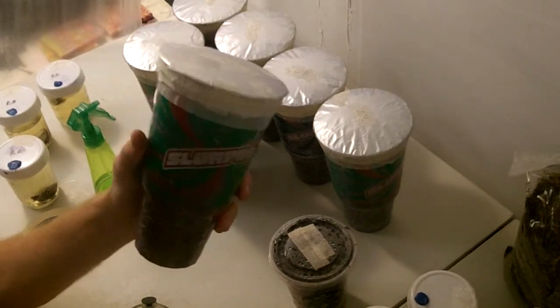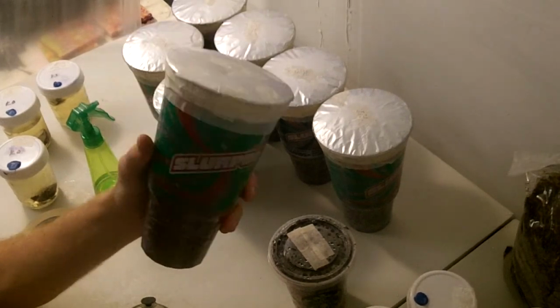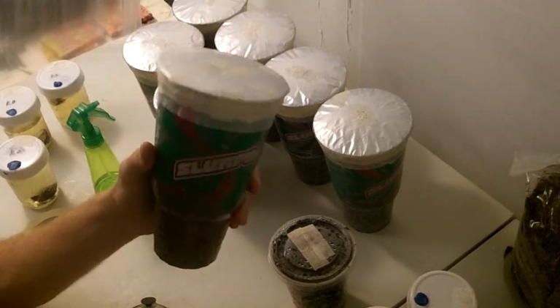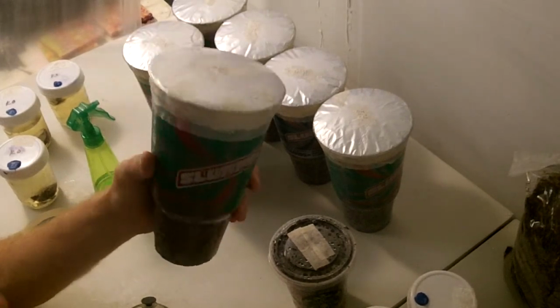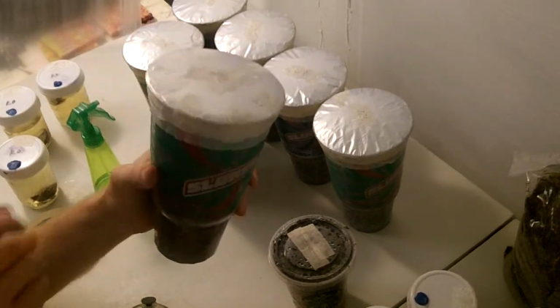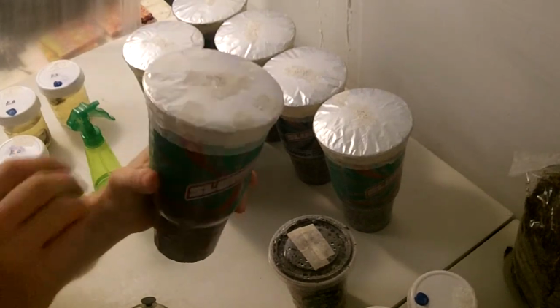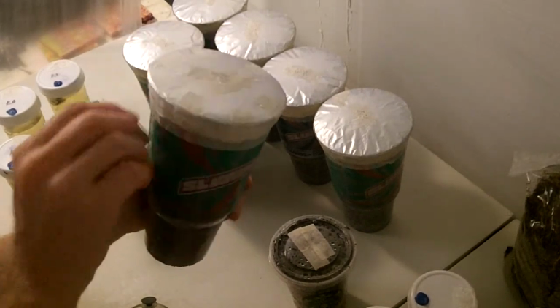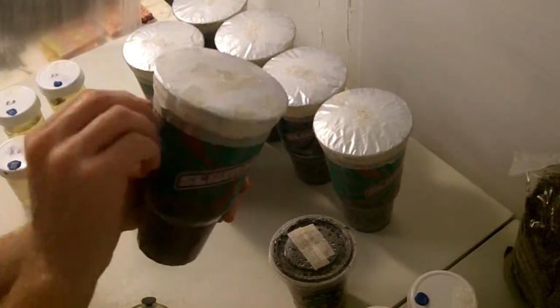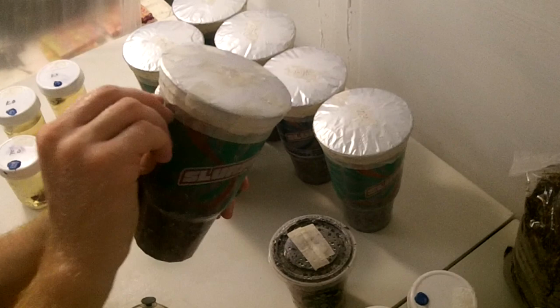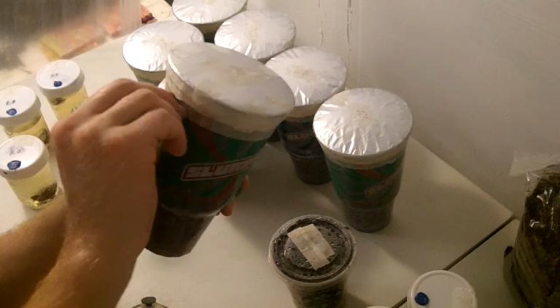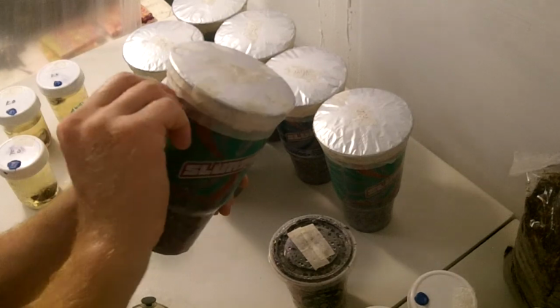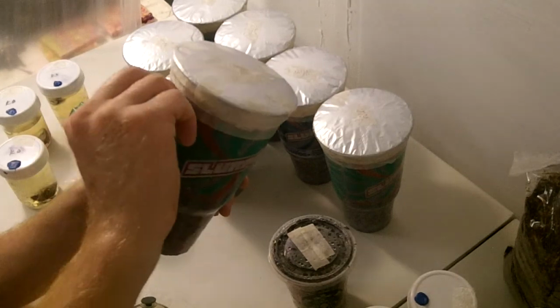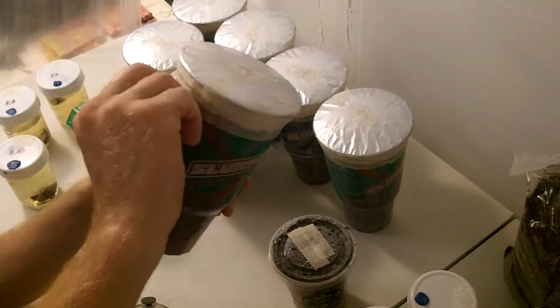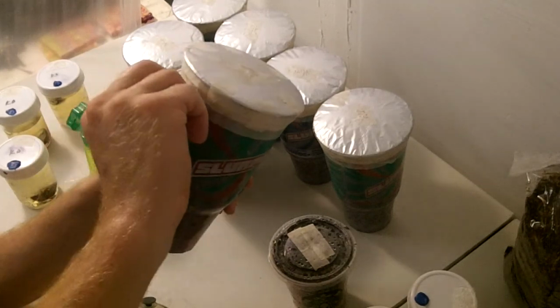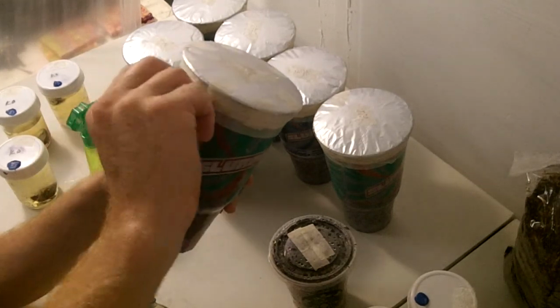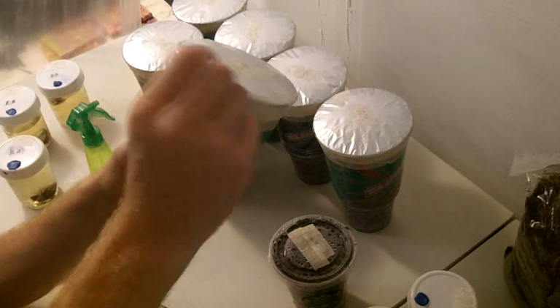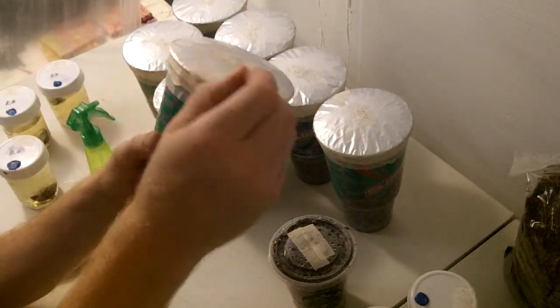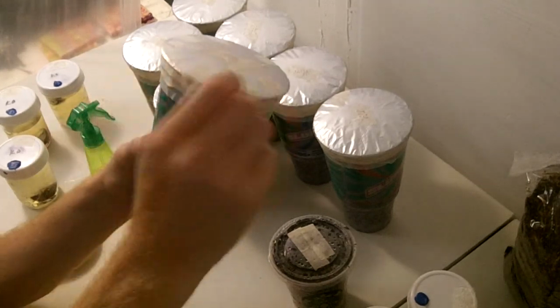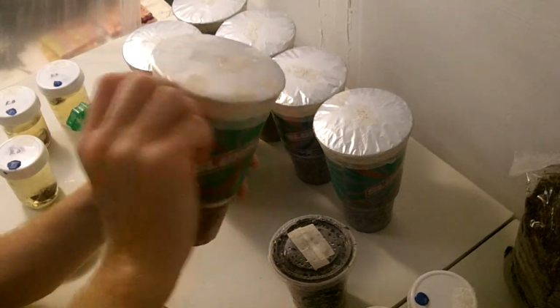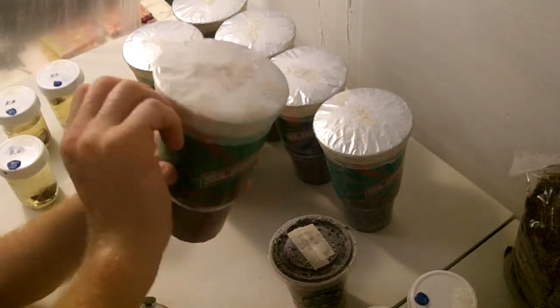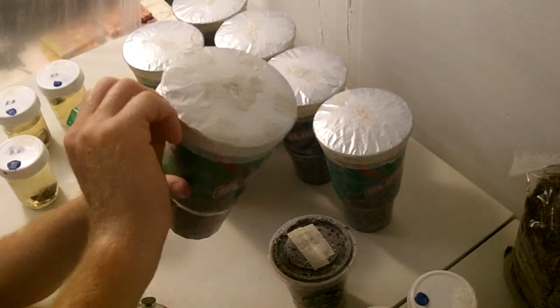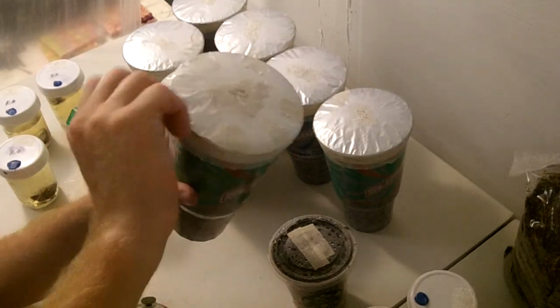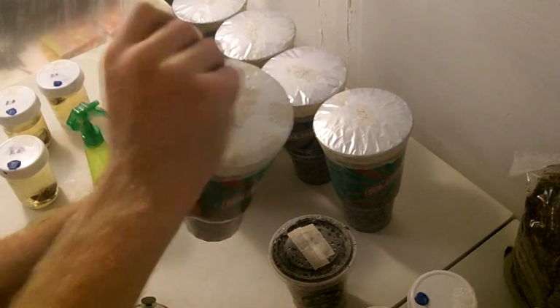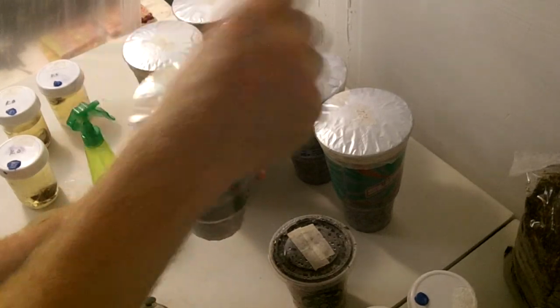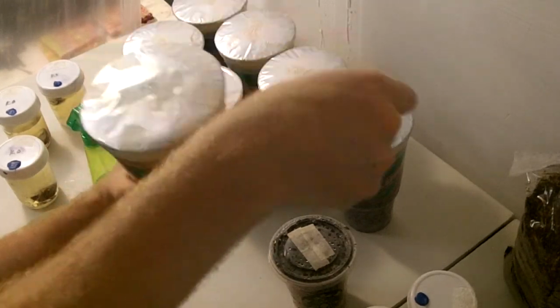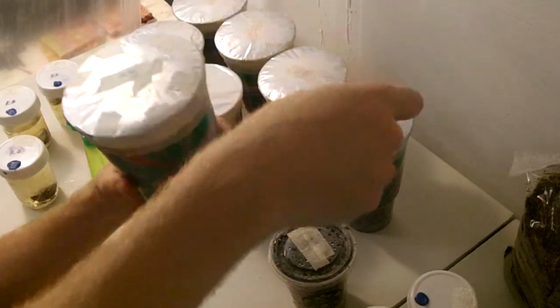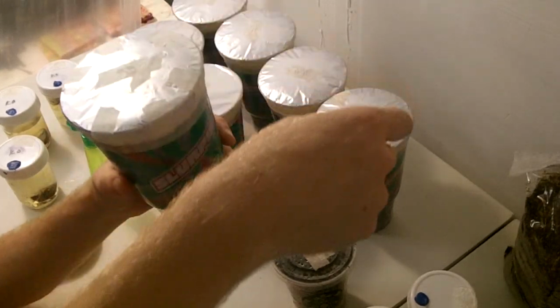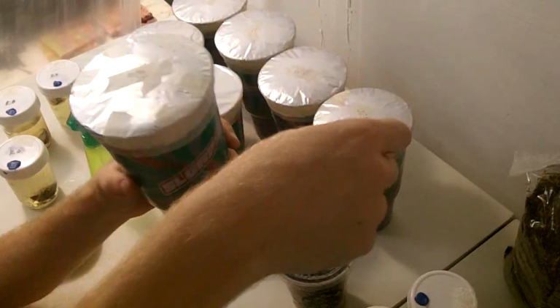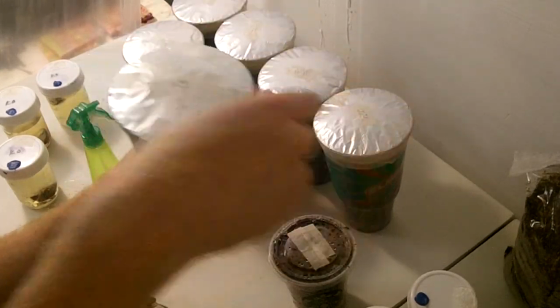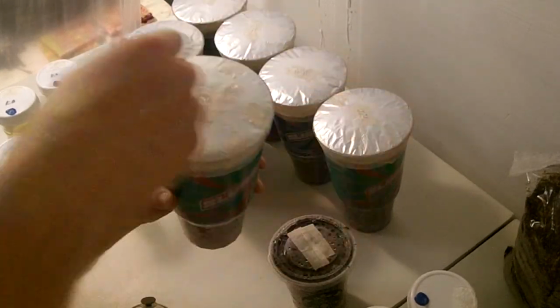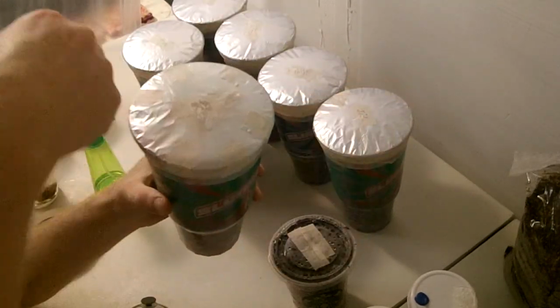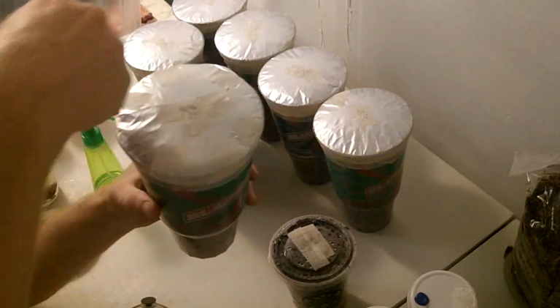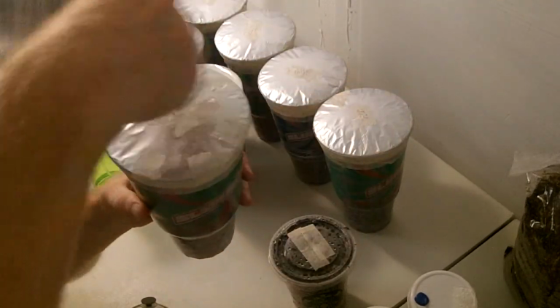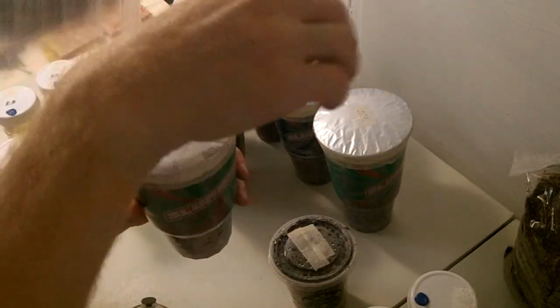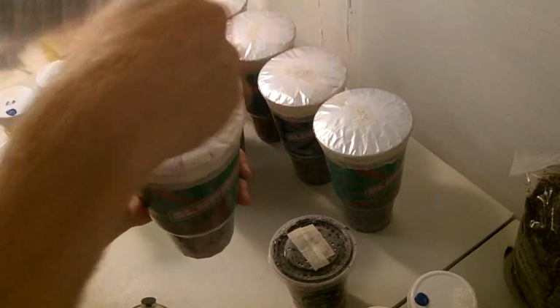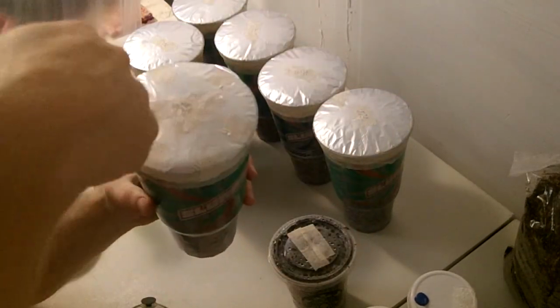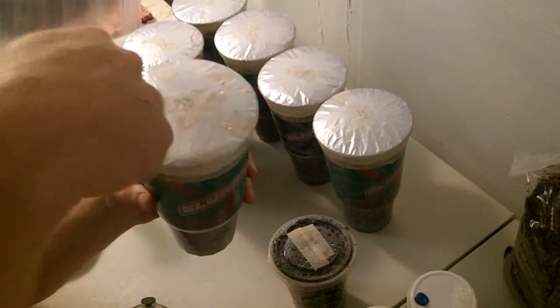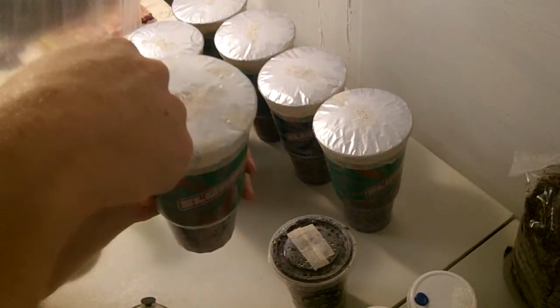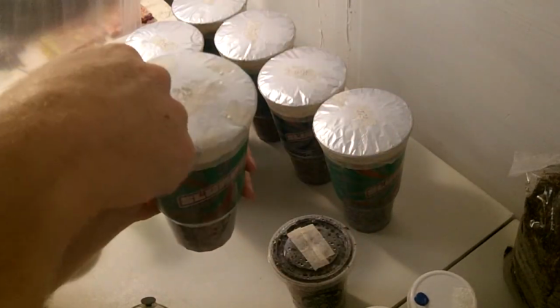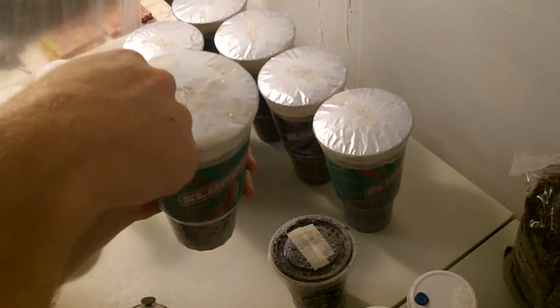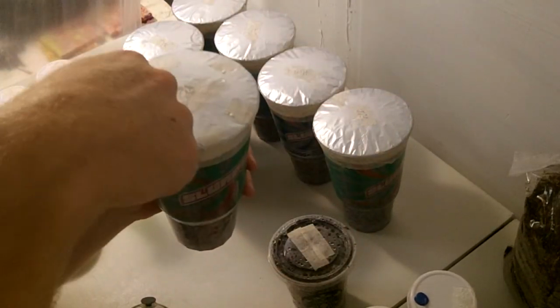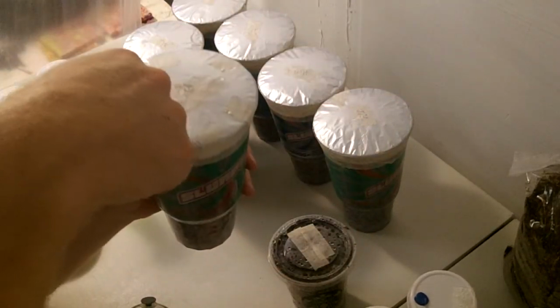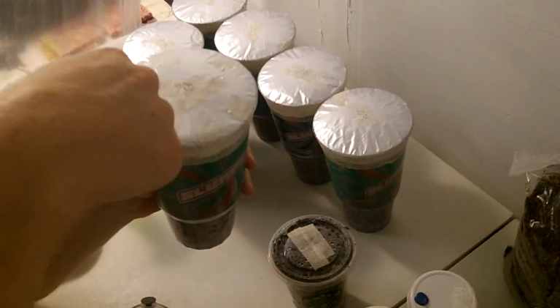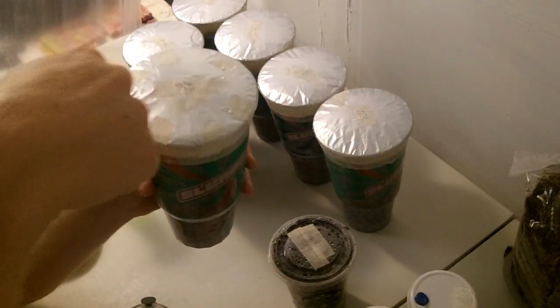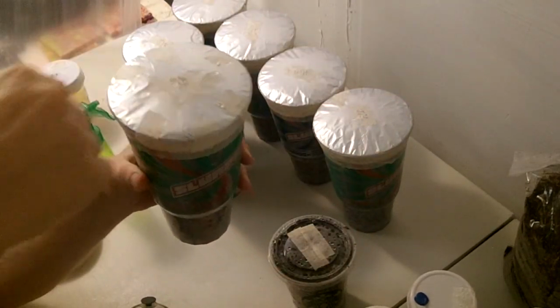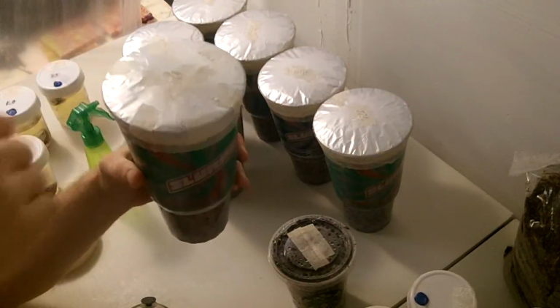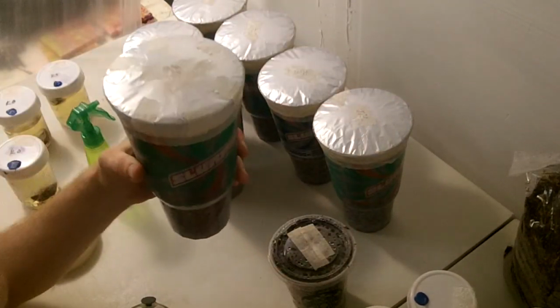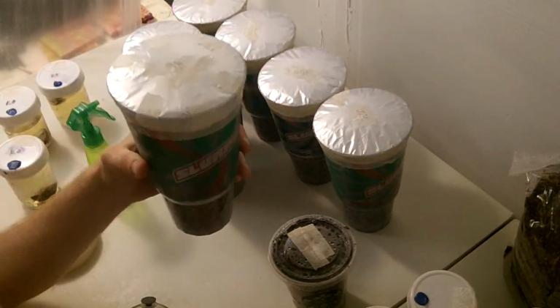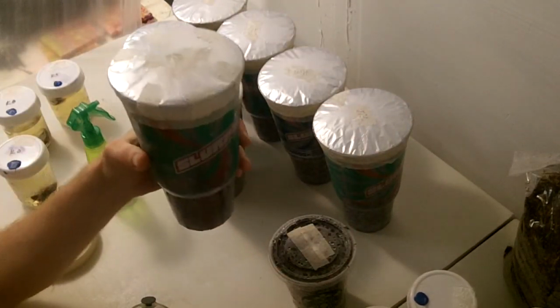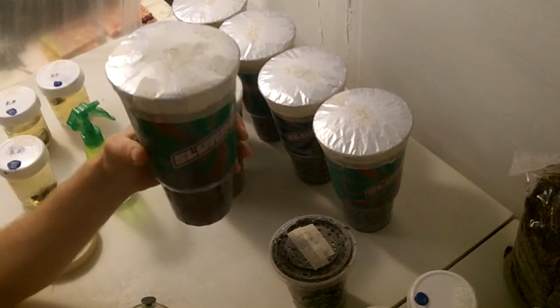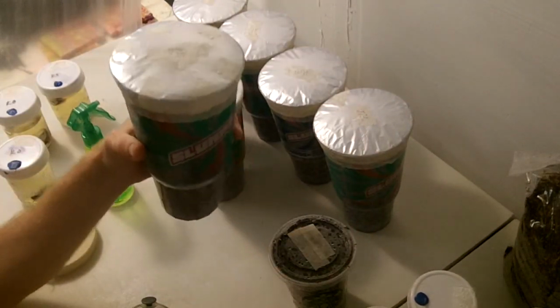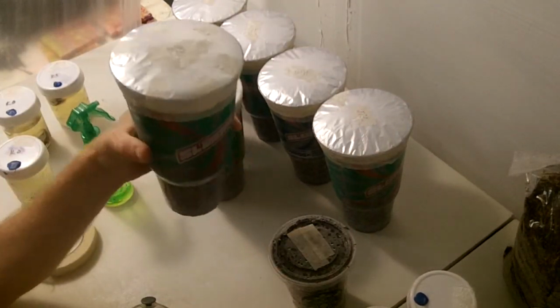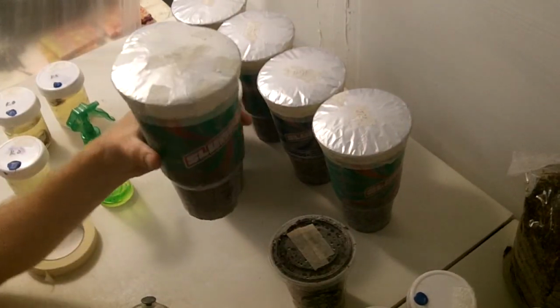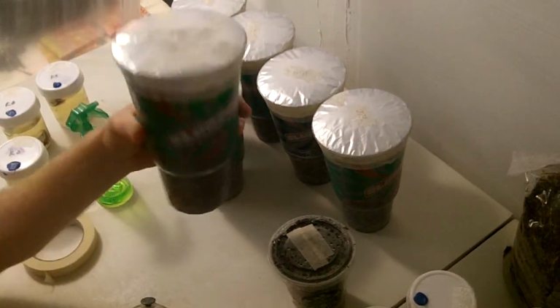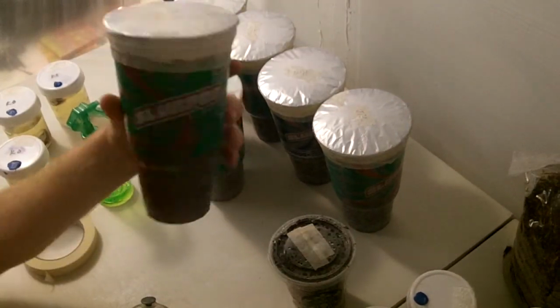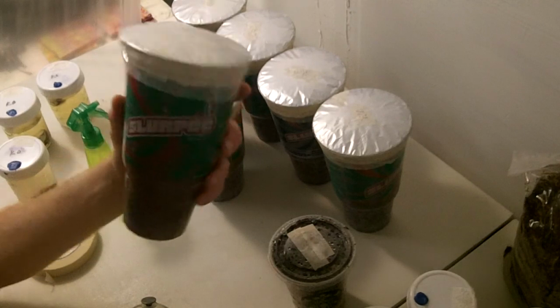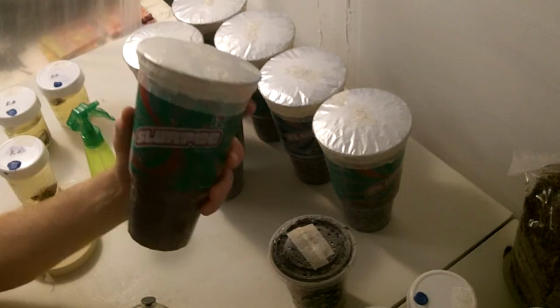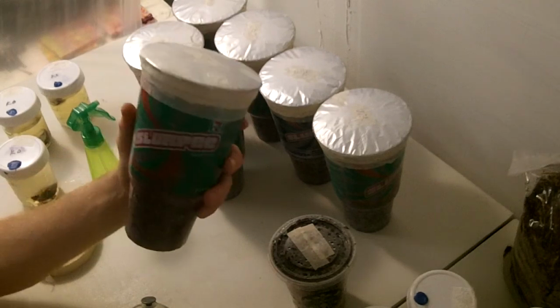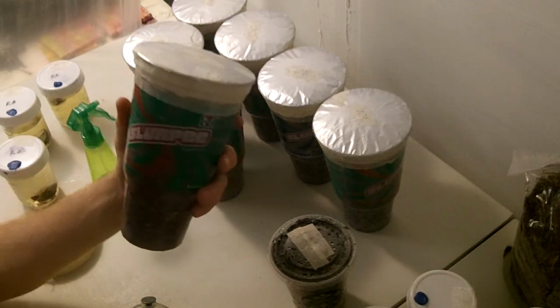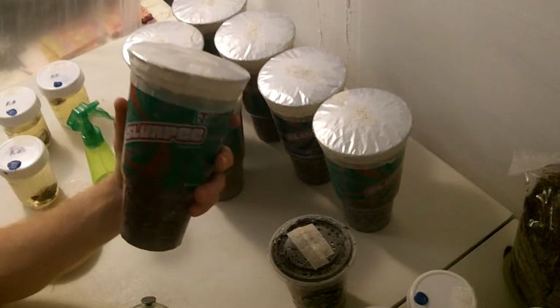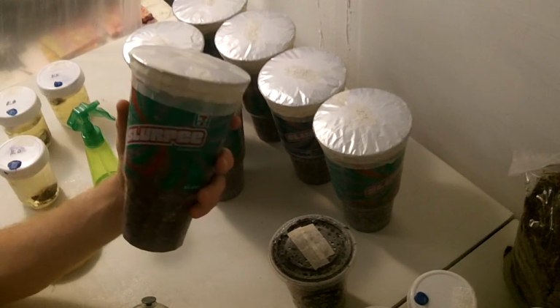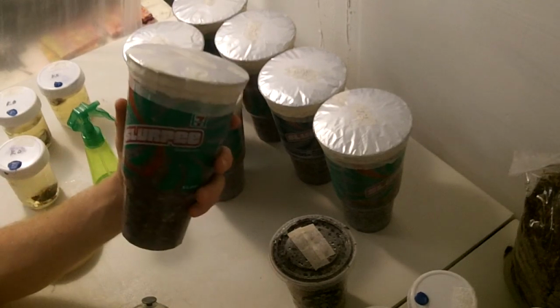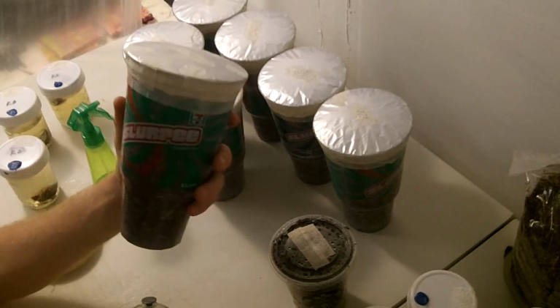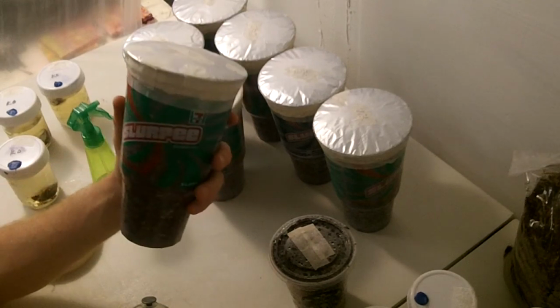When it's finished, peel the tape off, peel the top off, scratch off the top layer, and set it in the greenhouse.